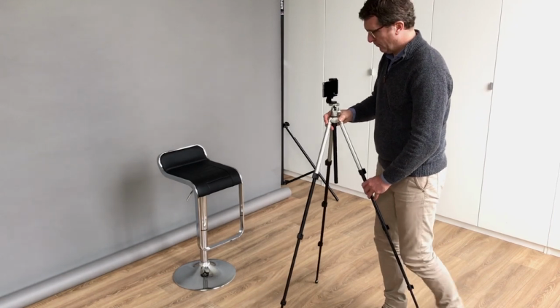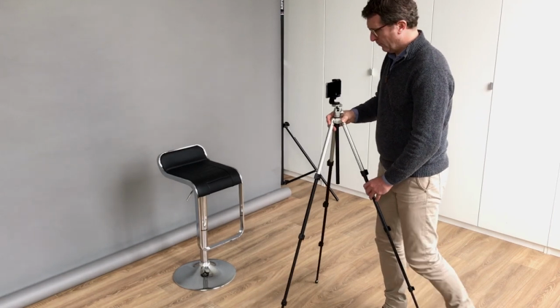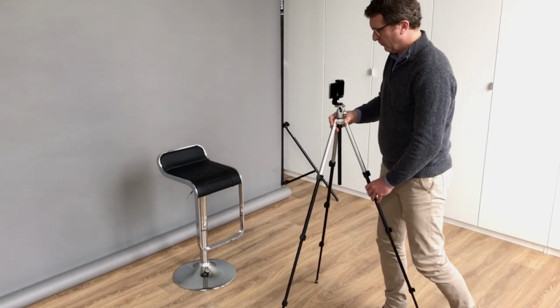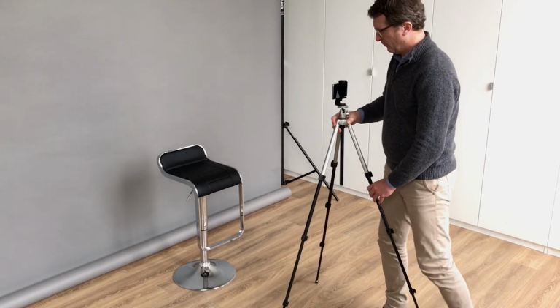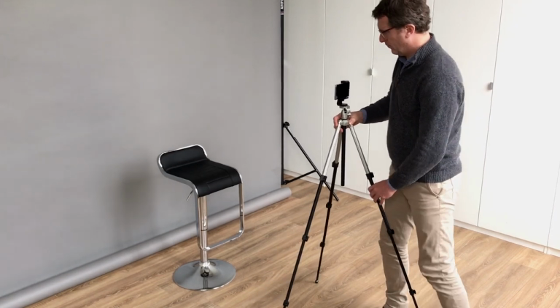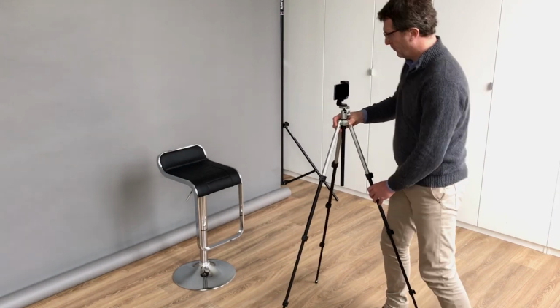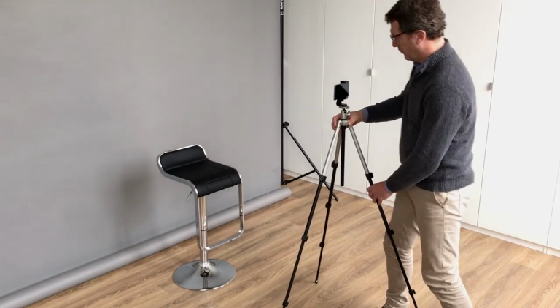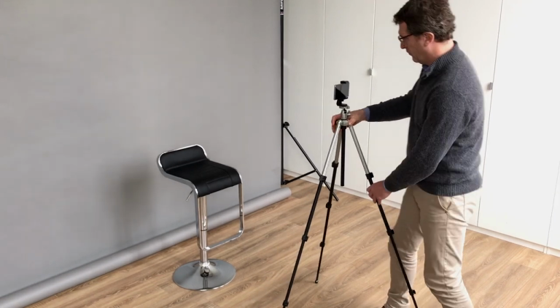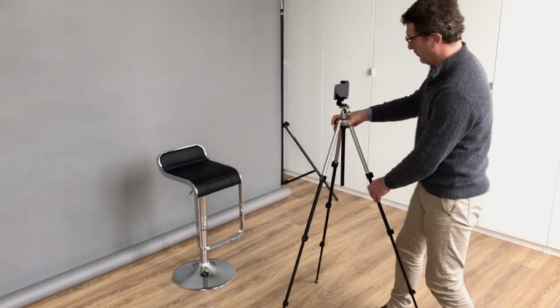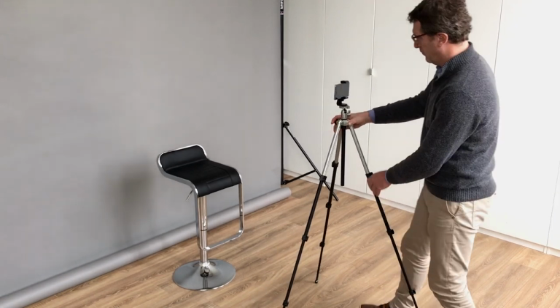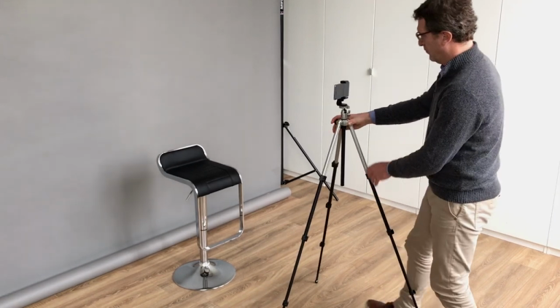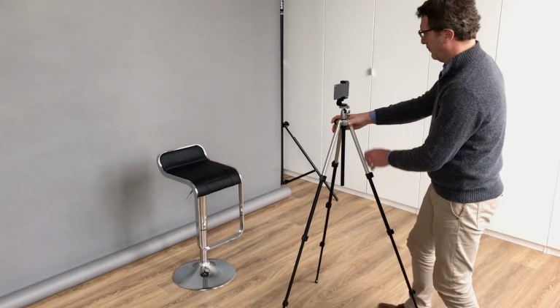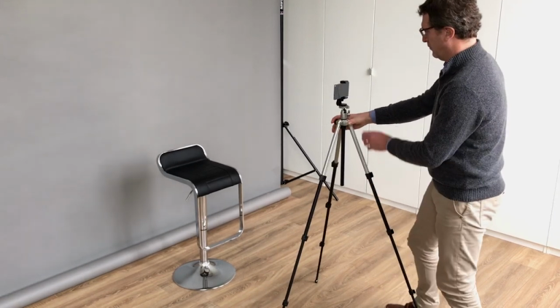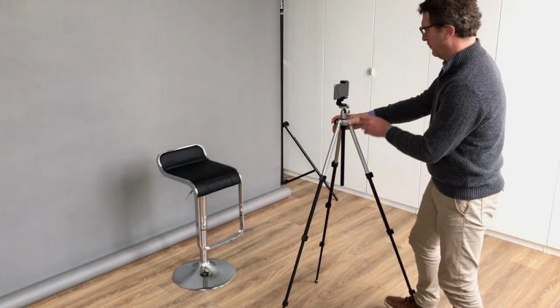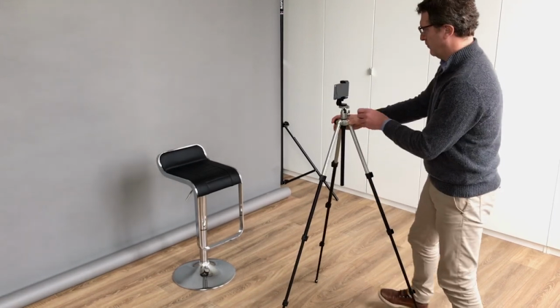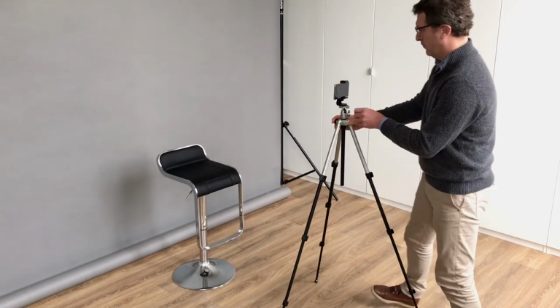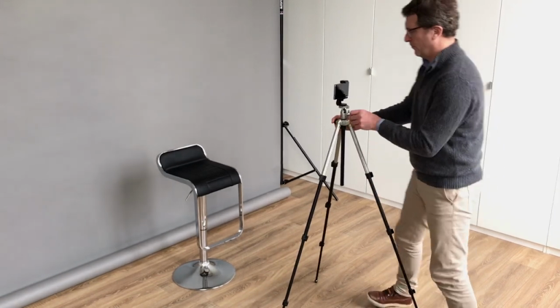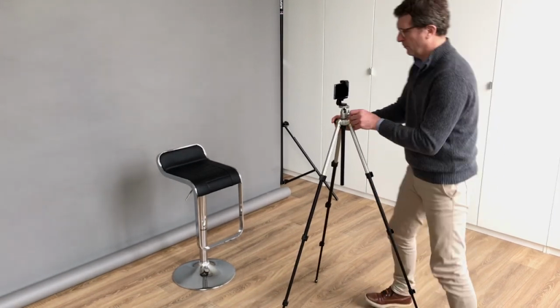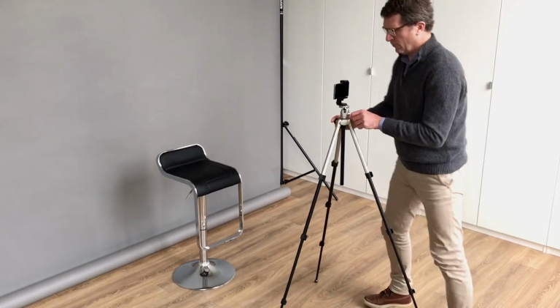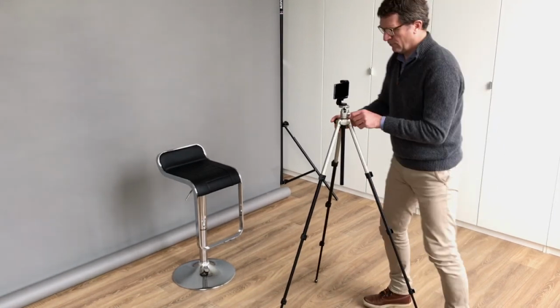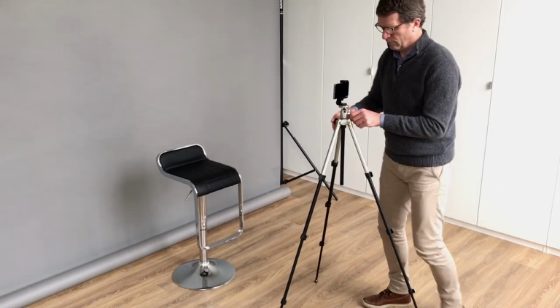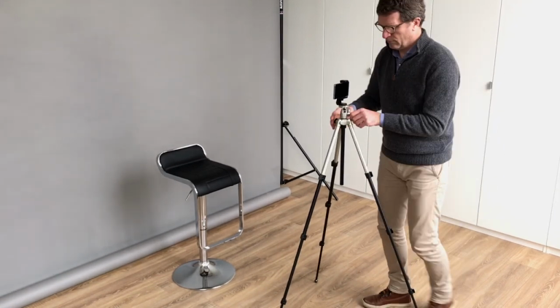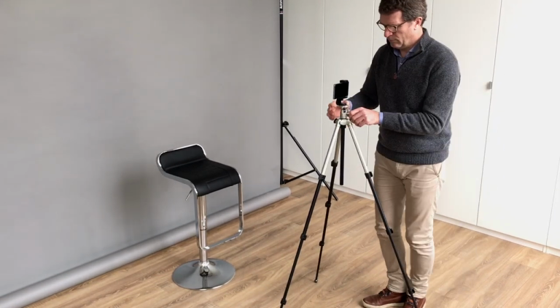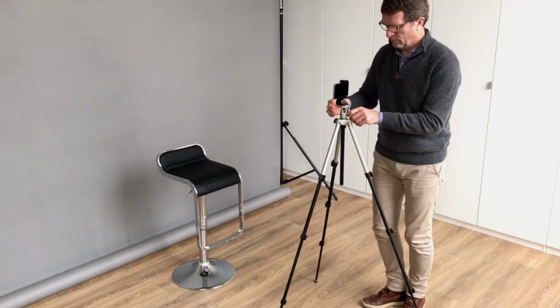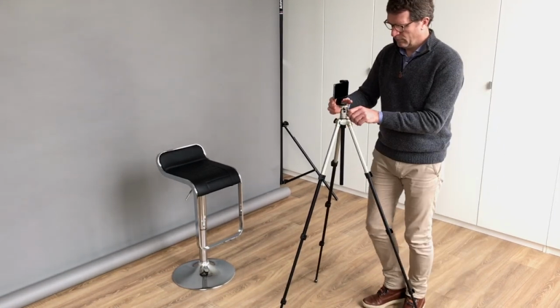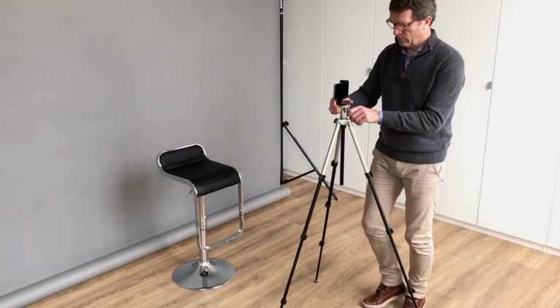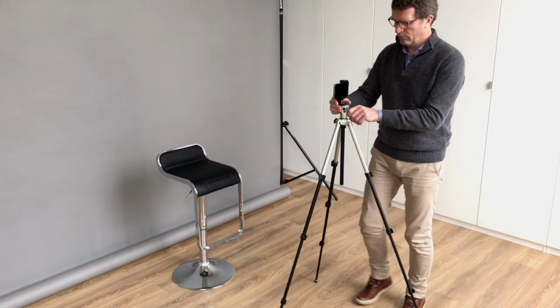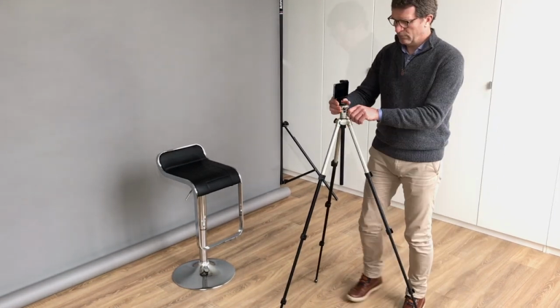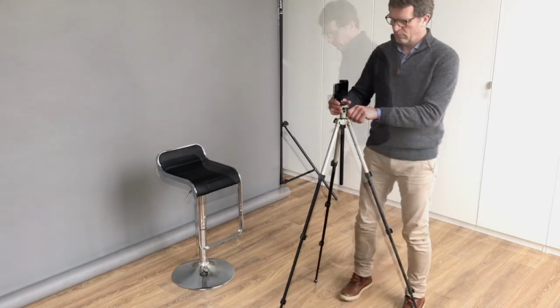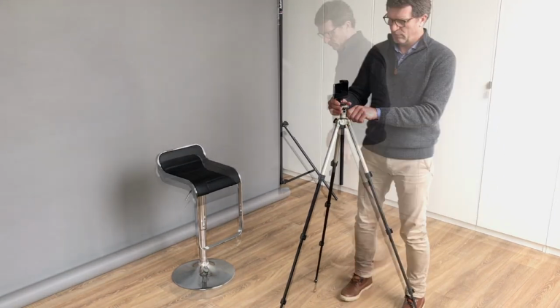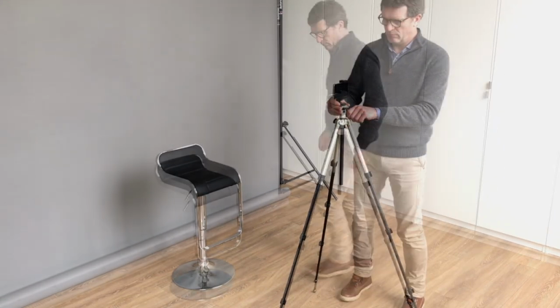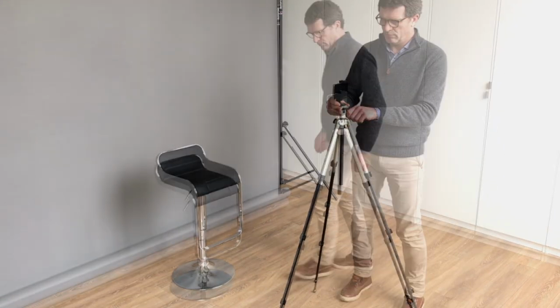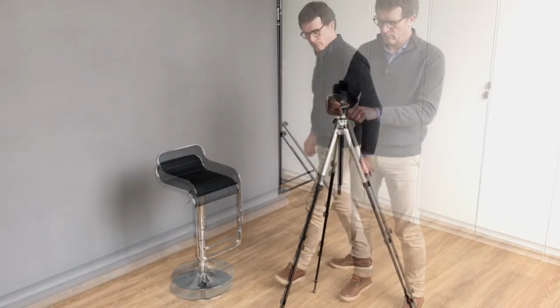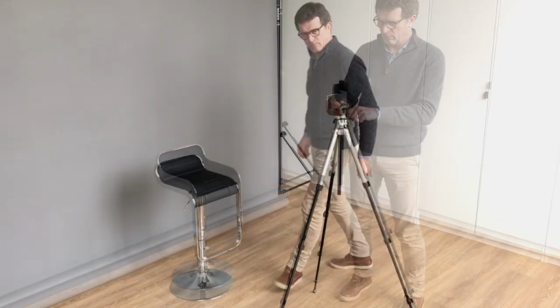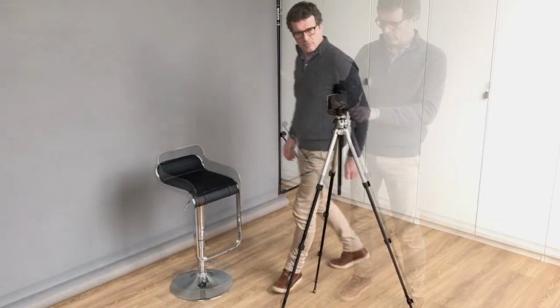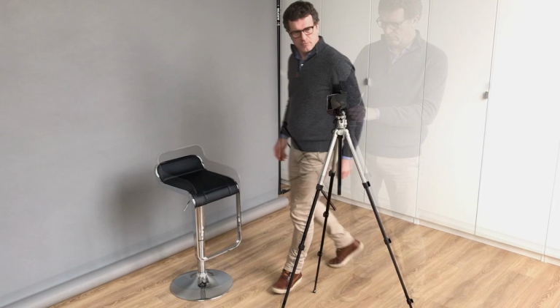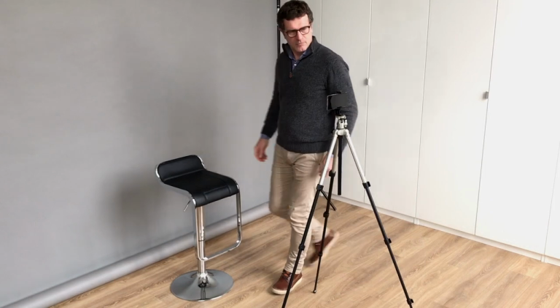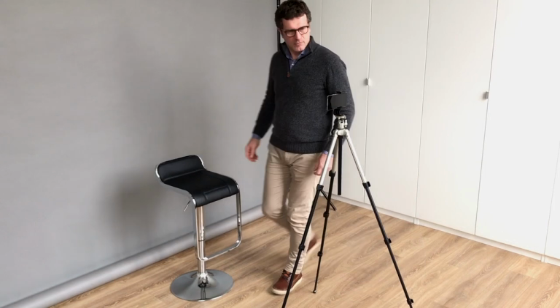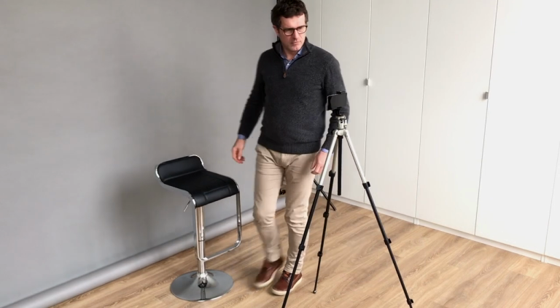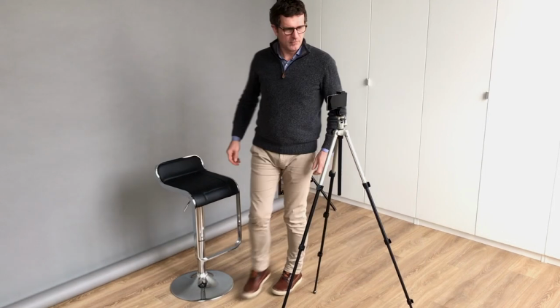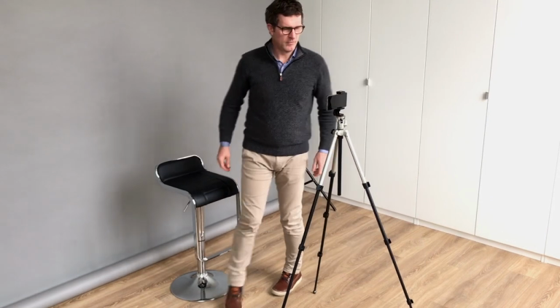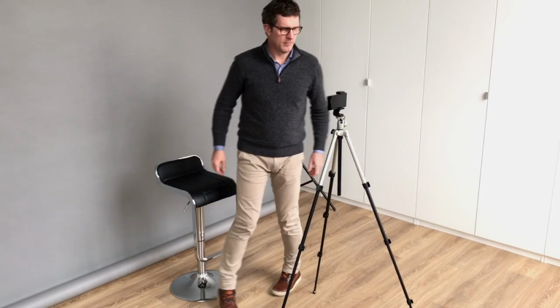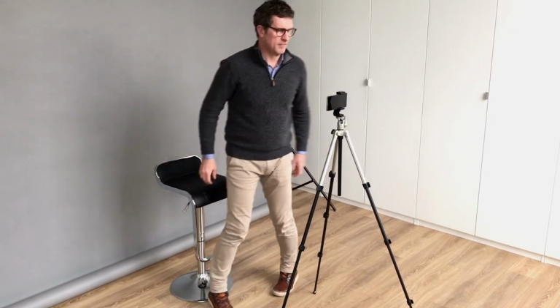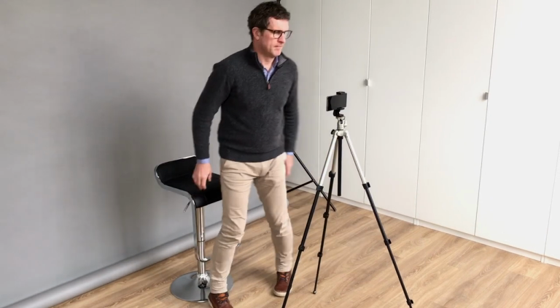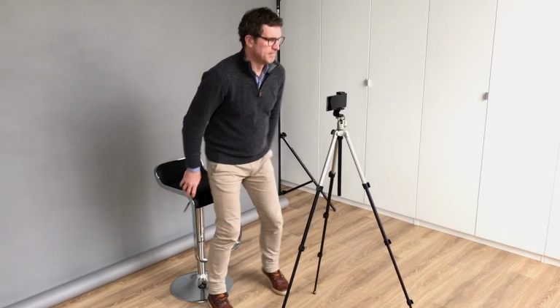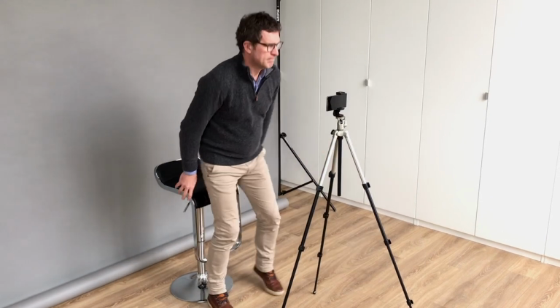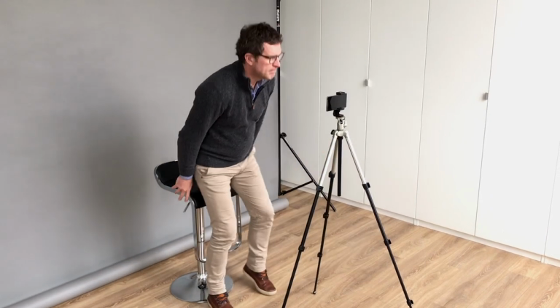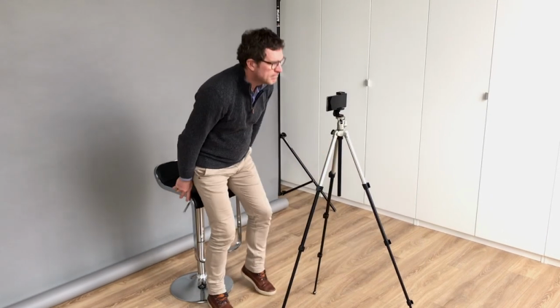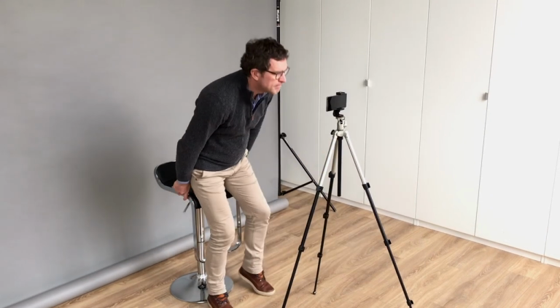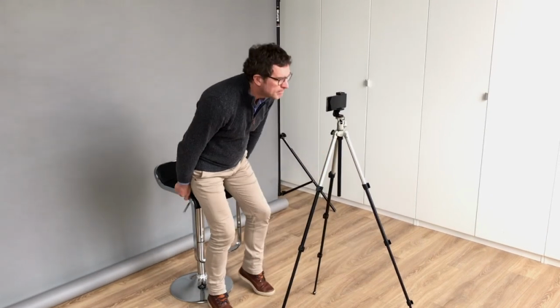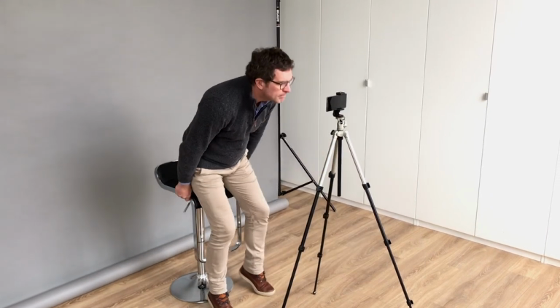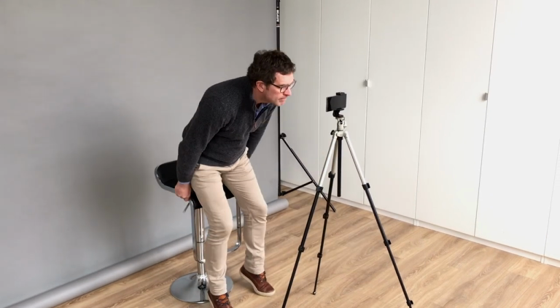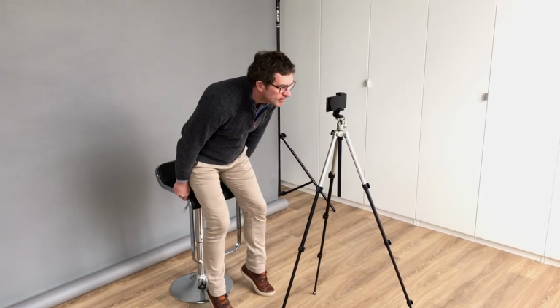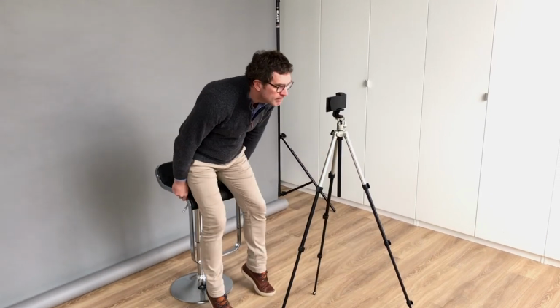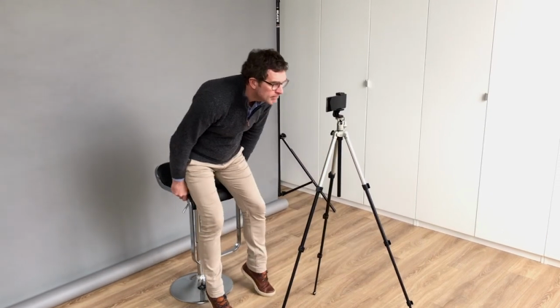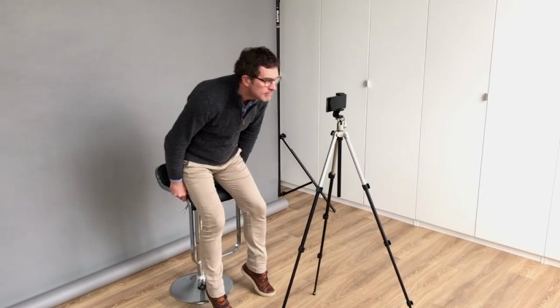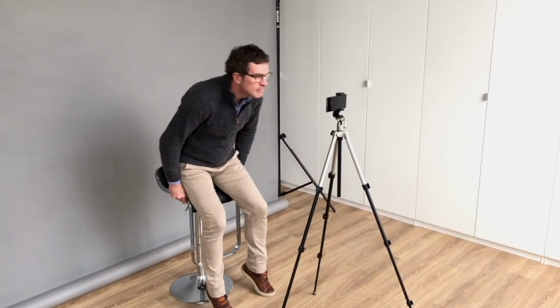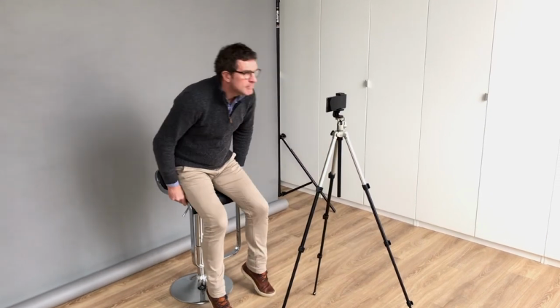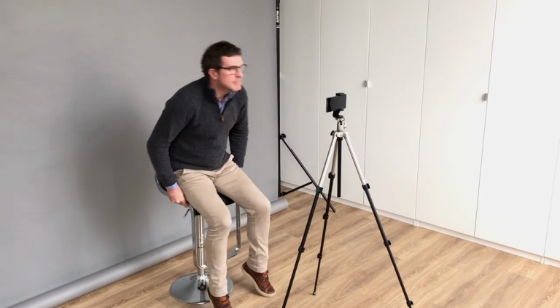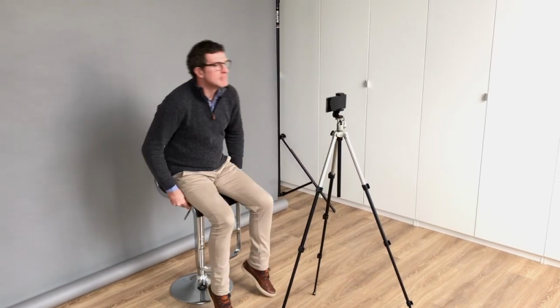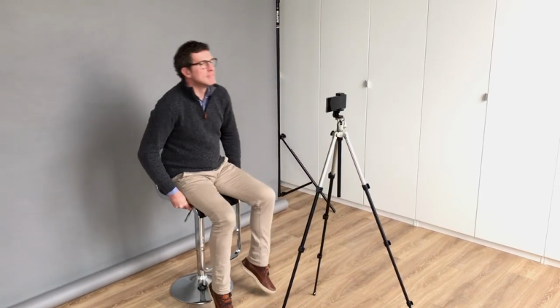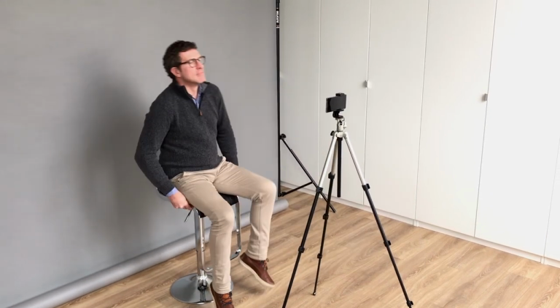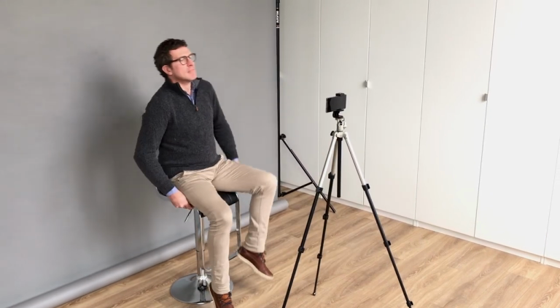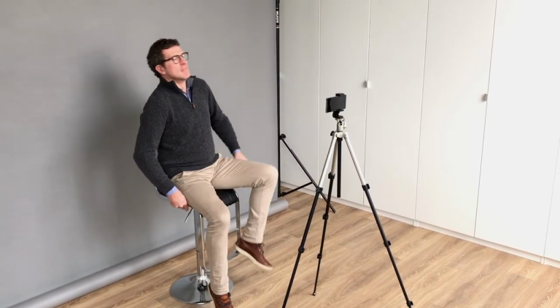Now that your smartphone is properly mounted on the tripod, position the interviewee against a white or neutral background, roughly 1m to 1.5m from your device.